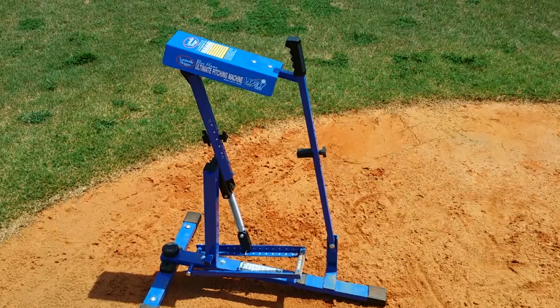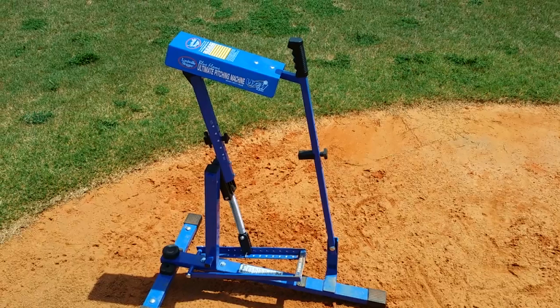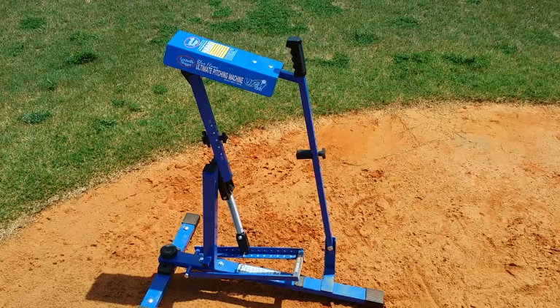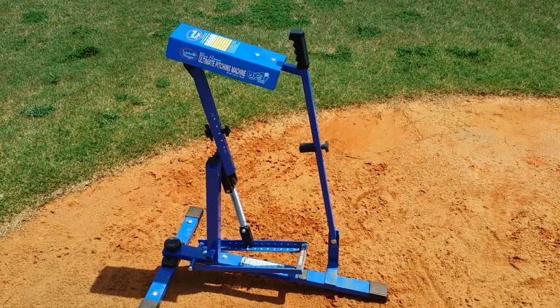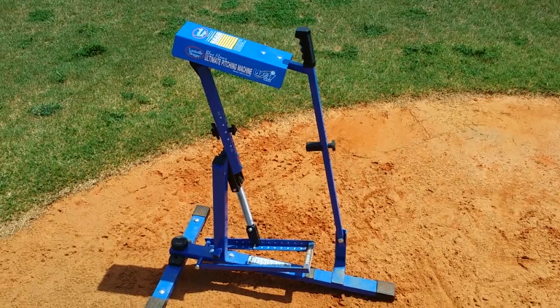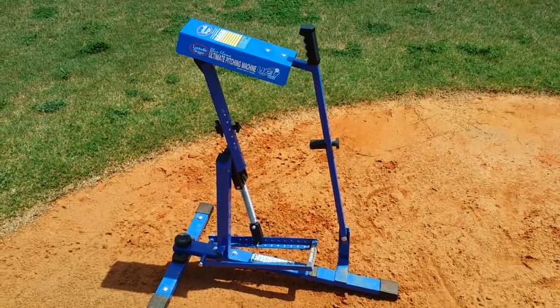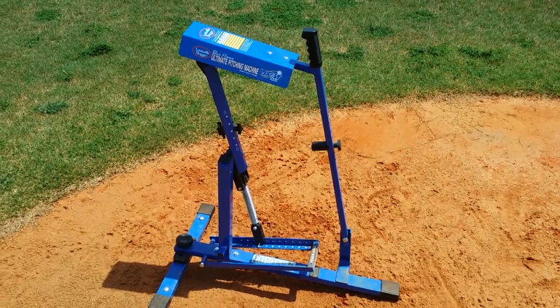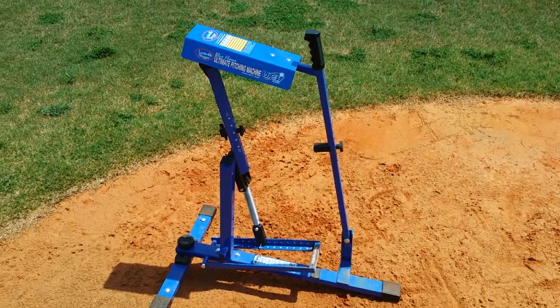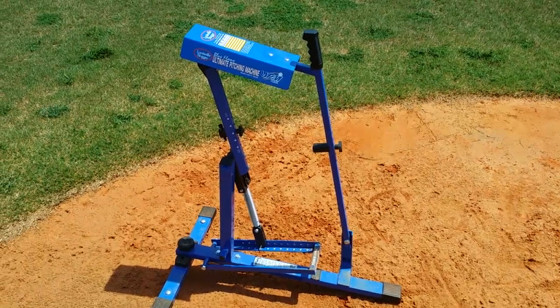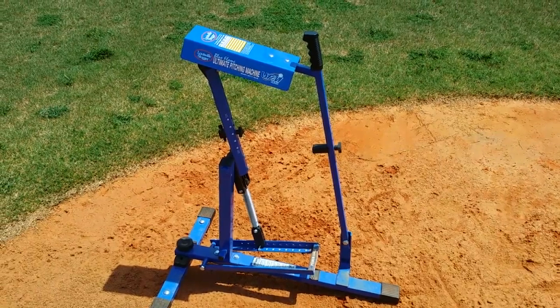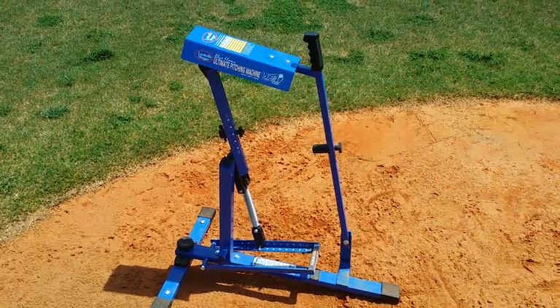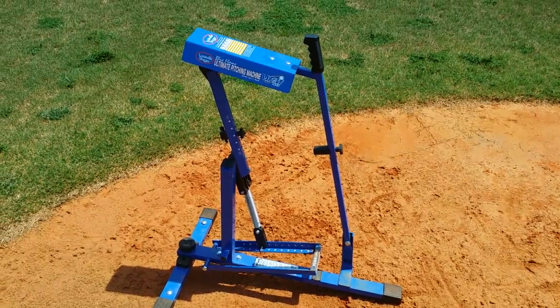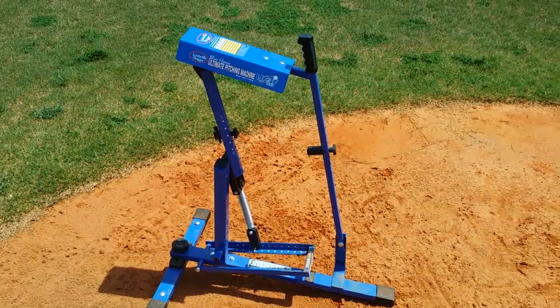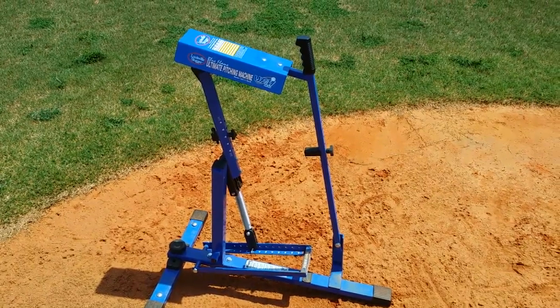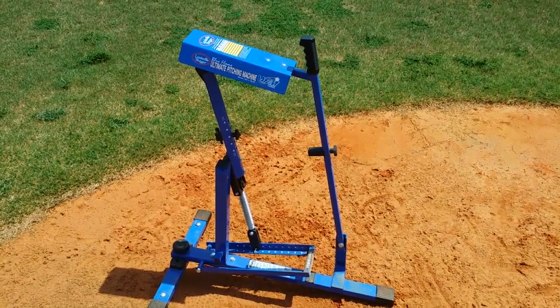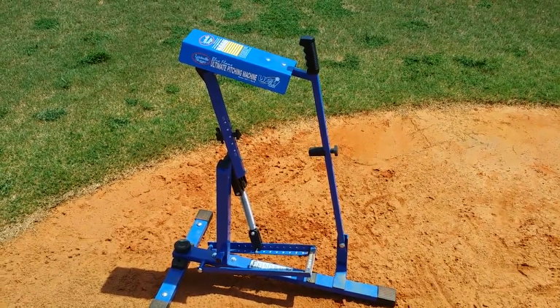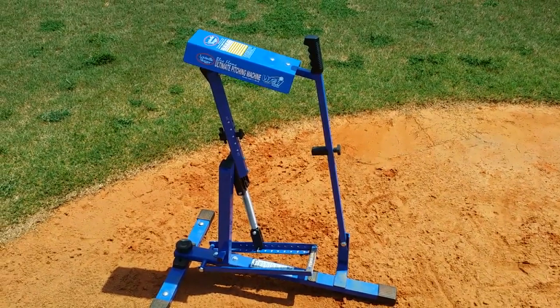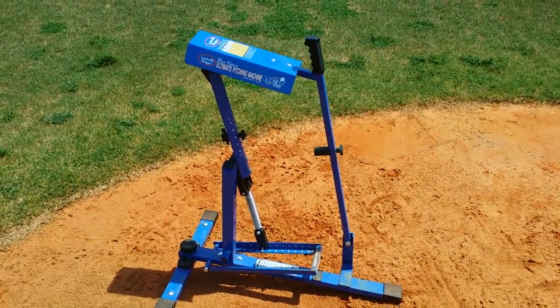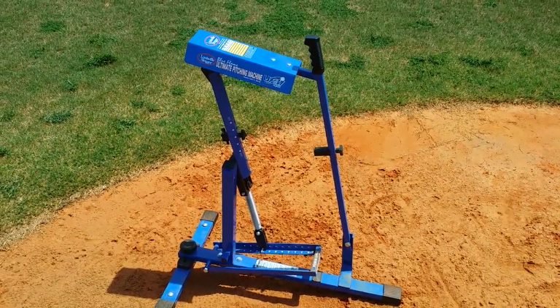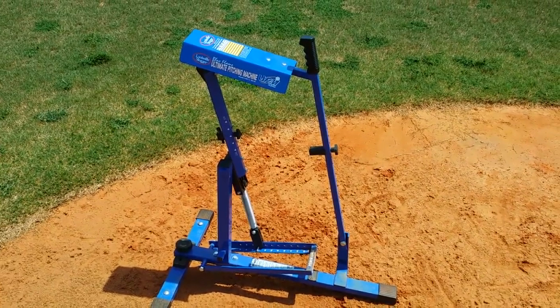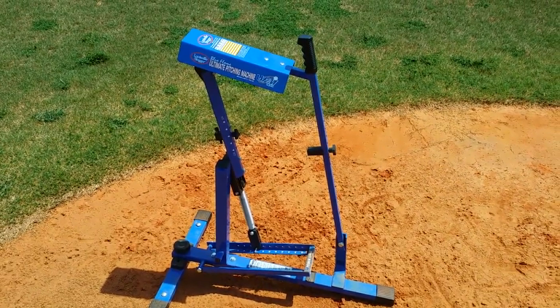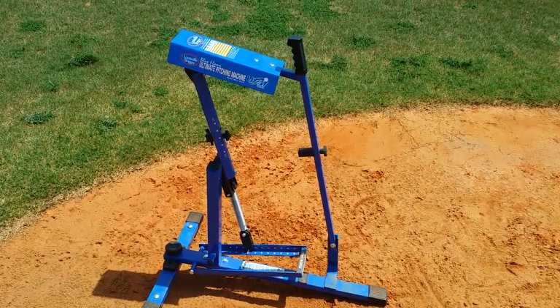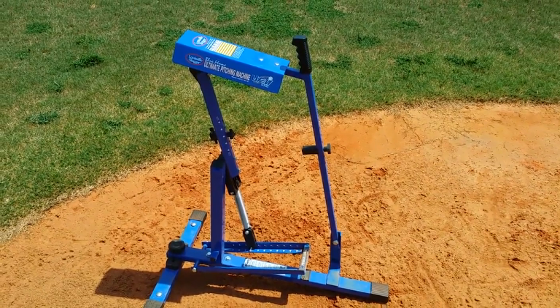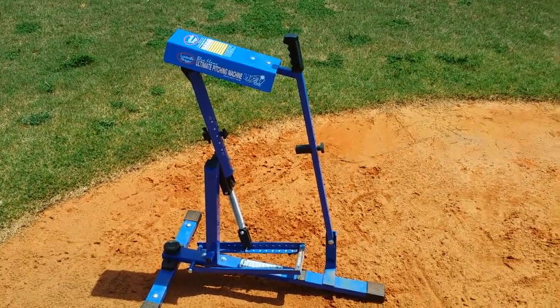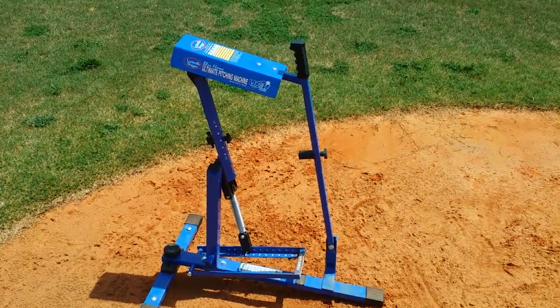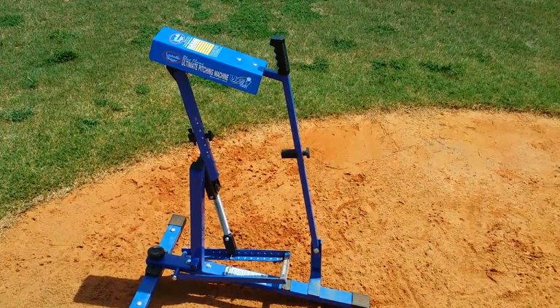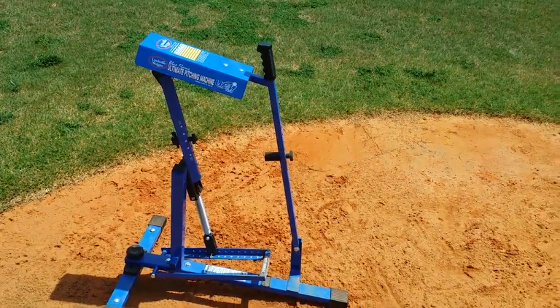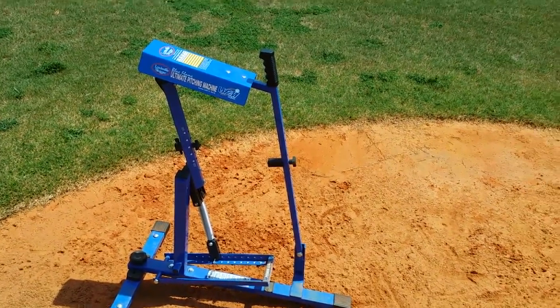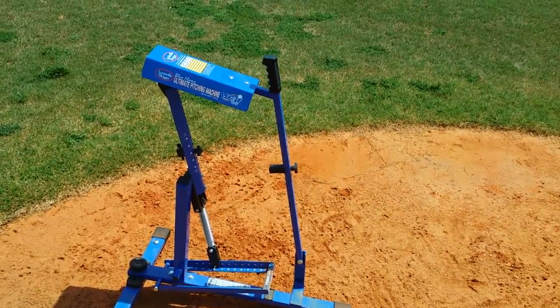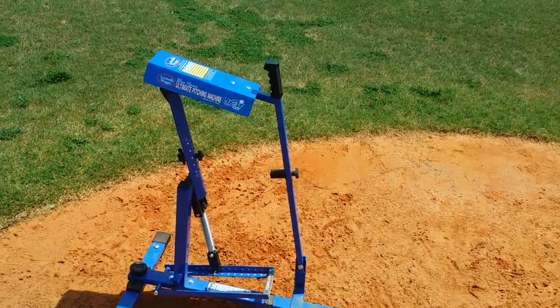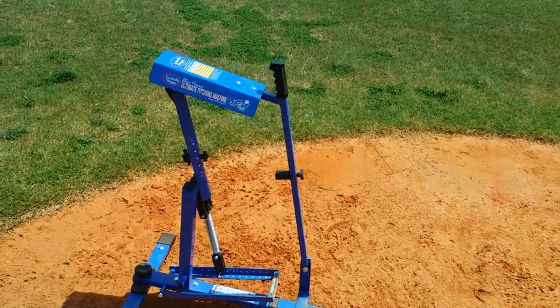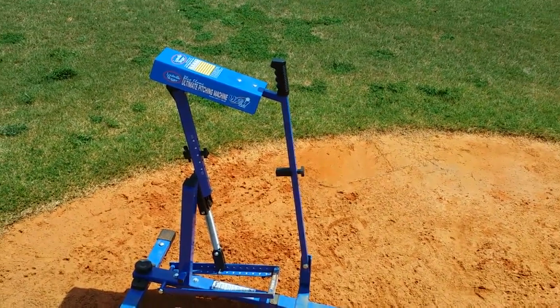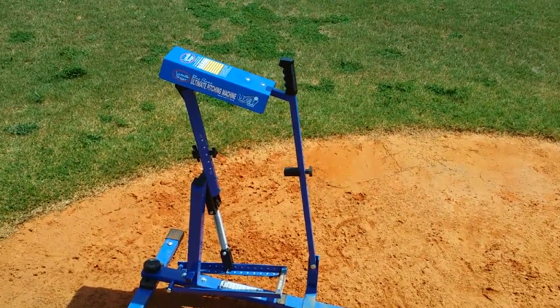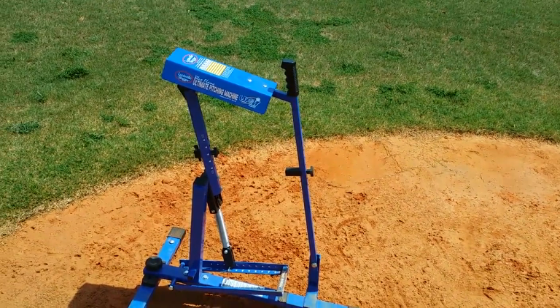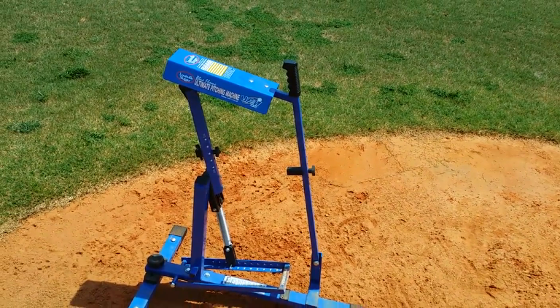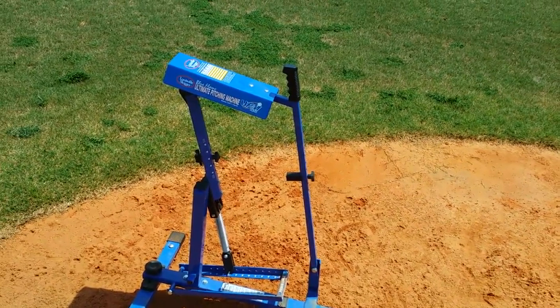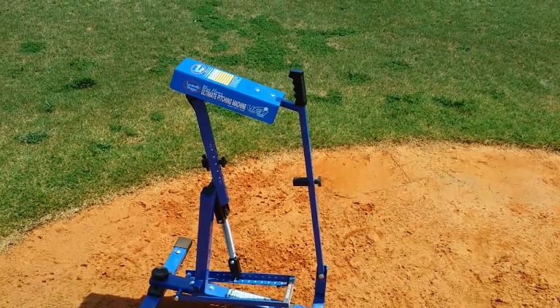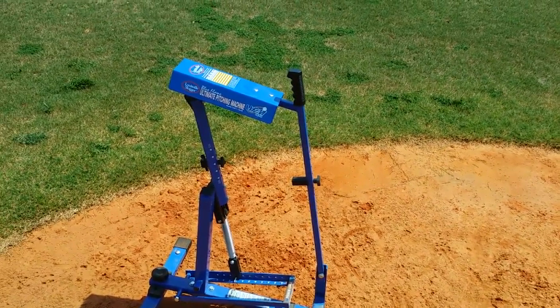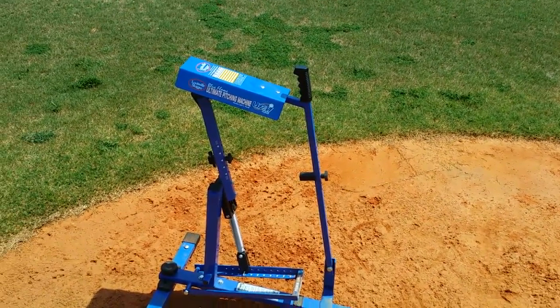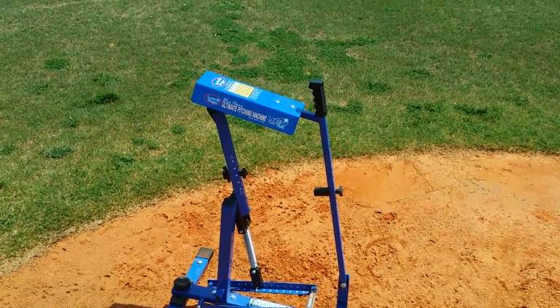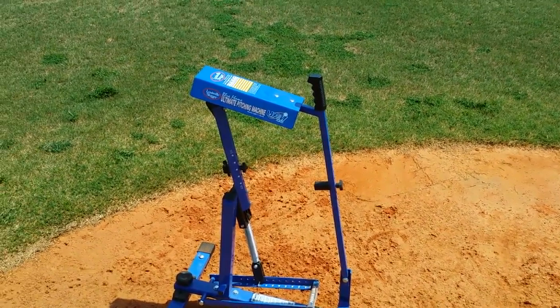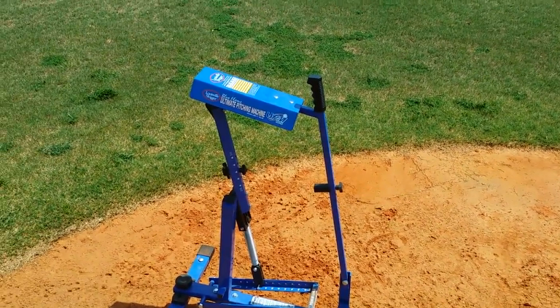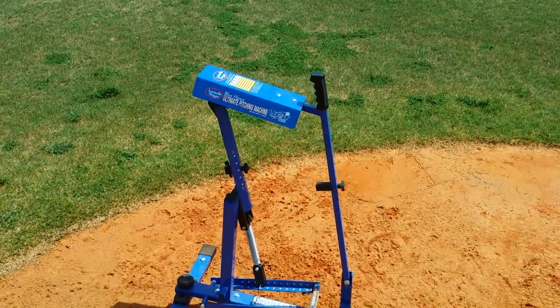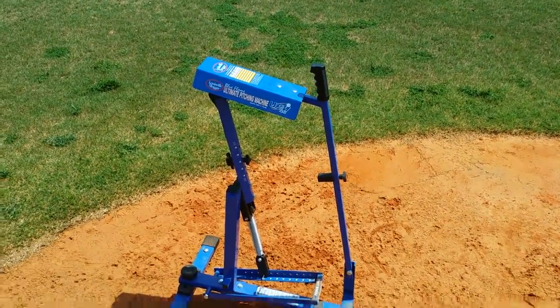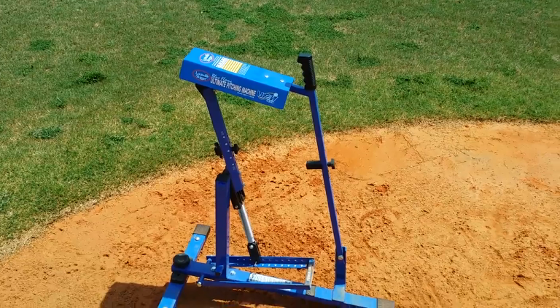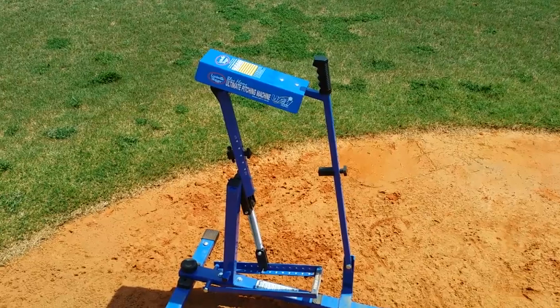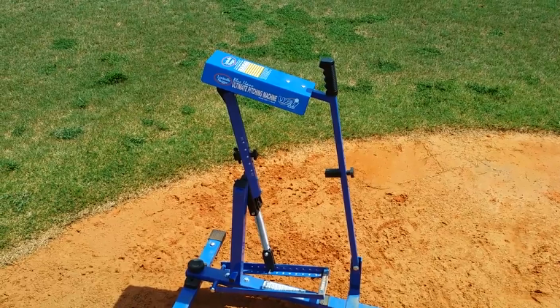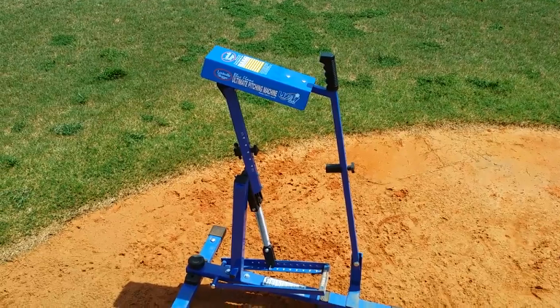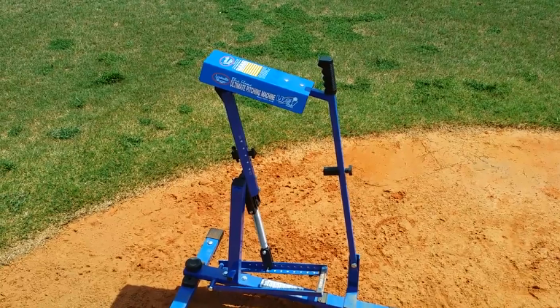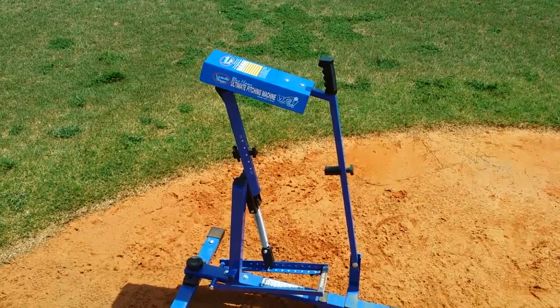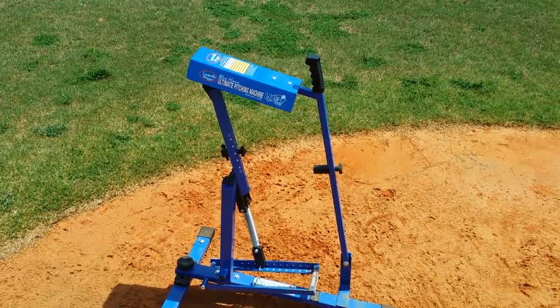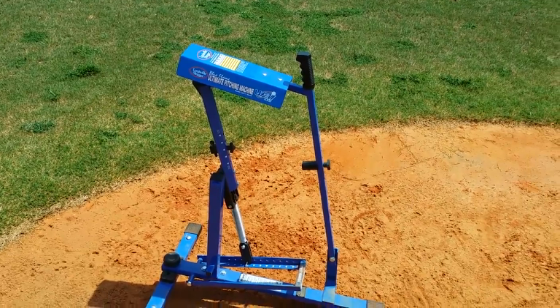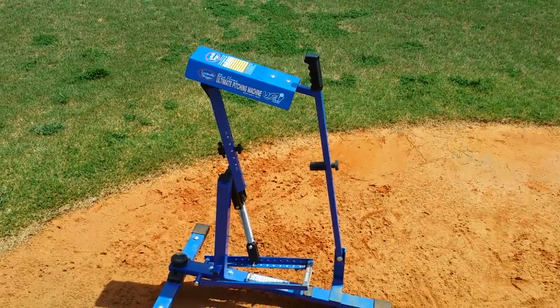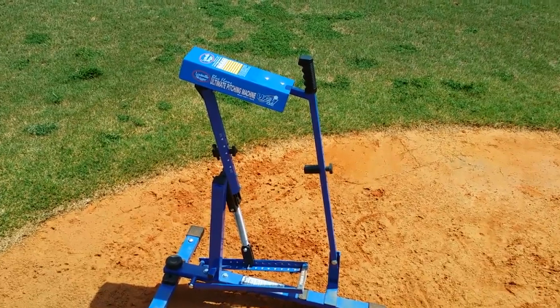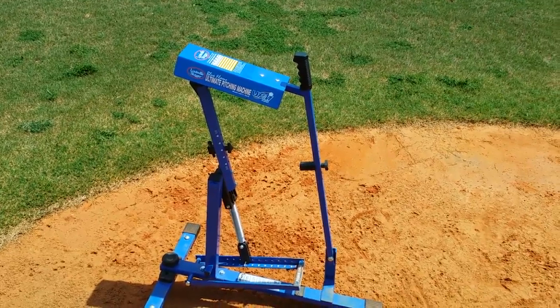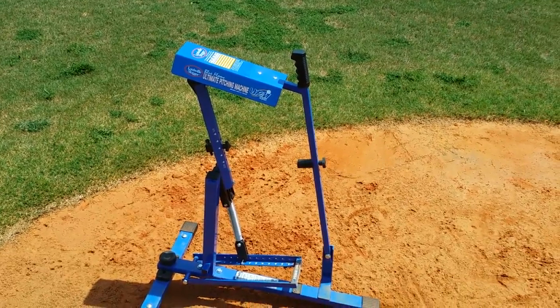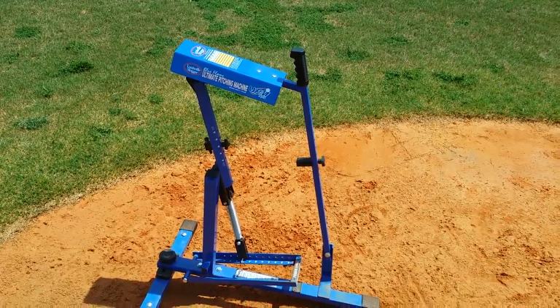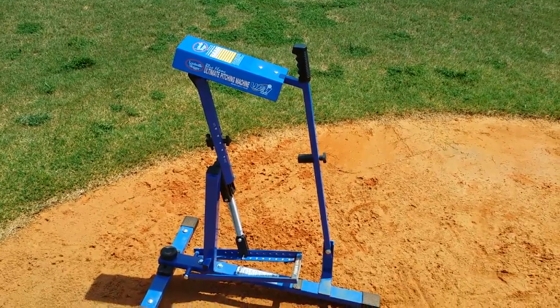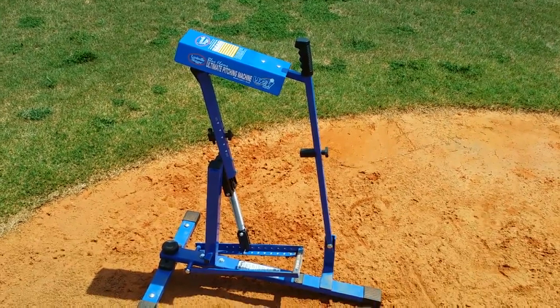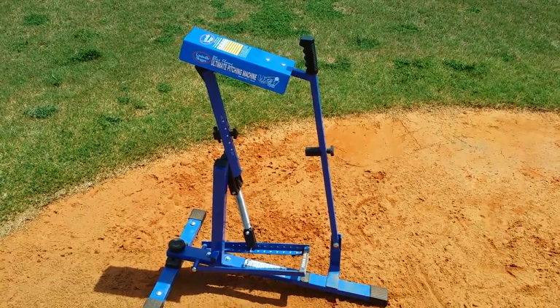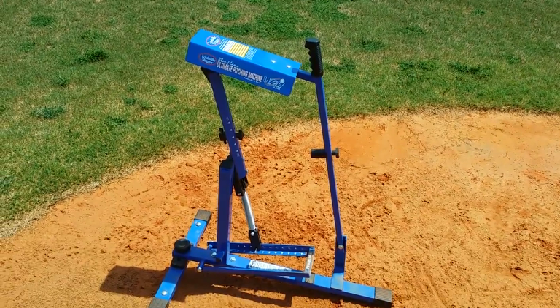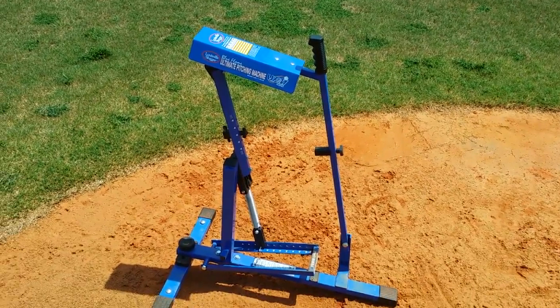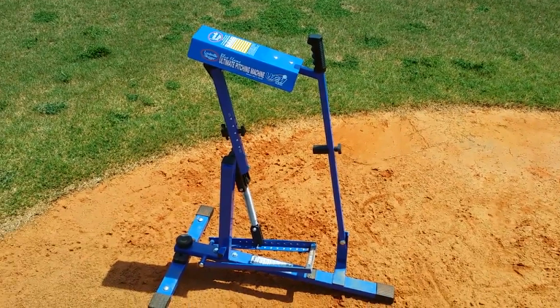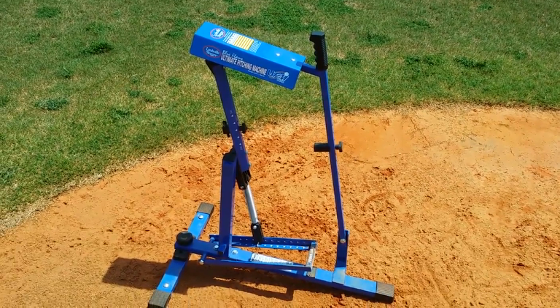Hi gang, Coach Reynolds here. I'm going to give a quick rundown on how to set up the Blue Flame pitch machine for our Single-A division.